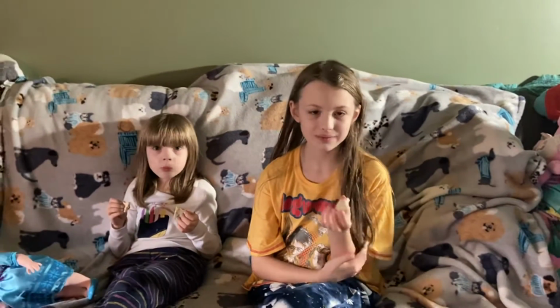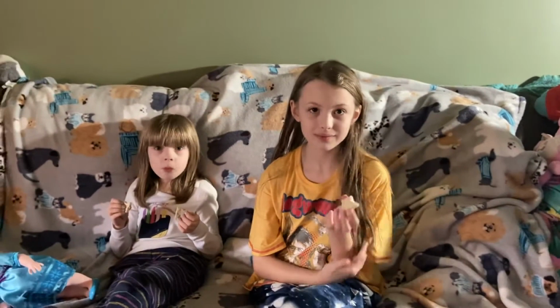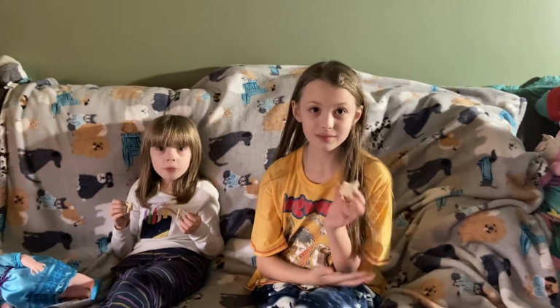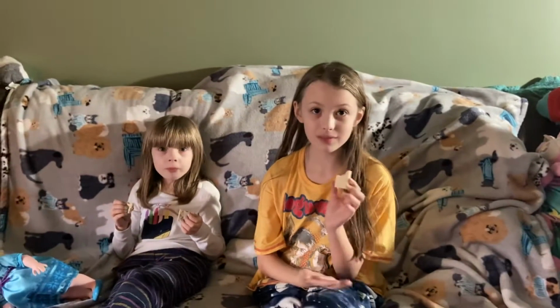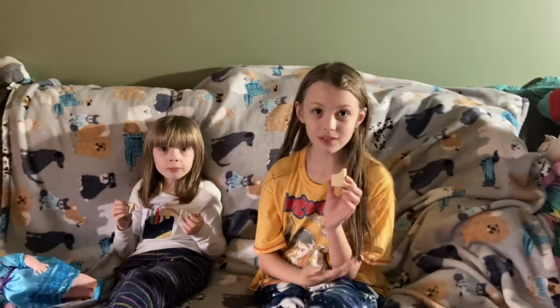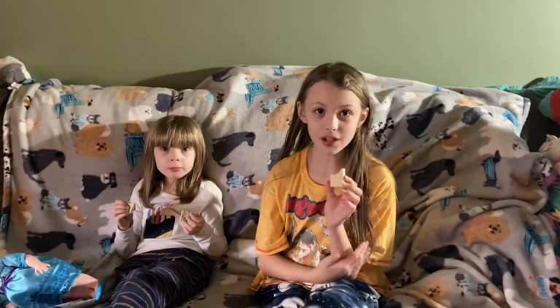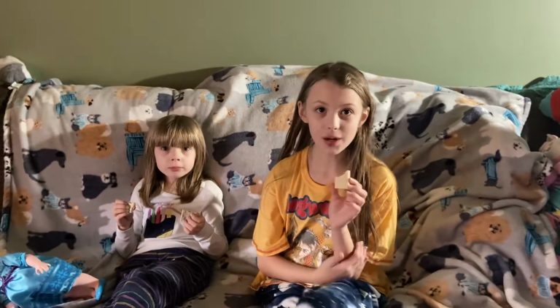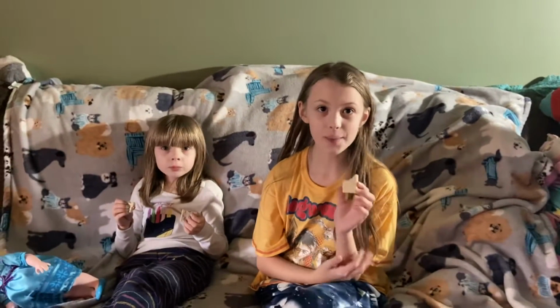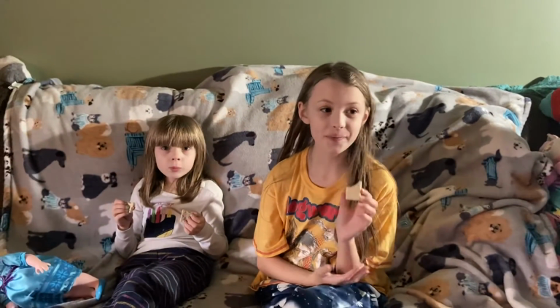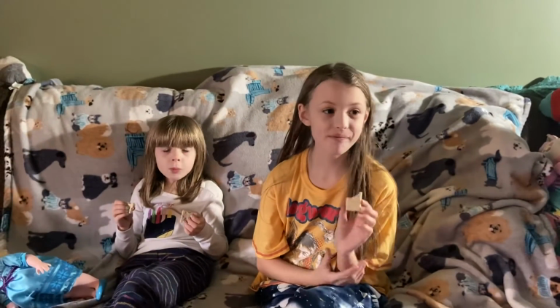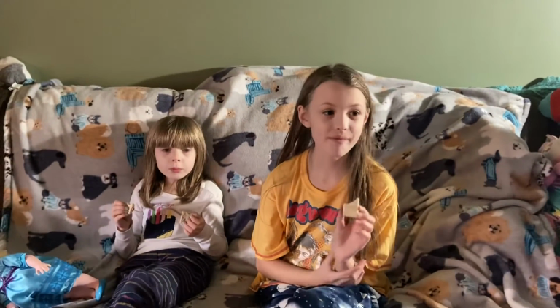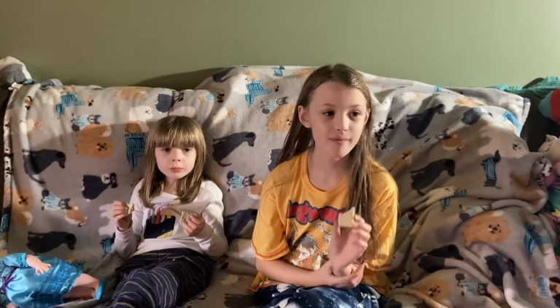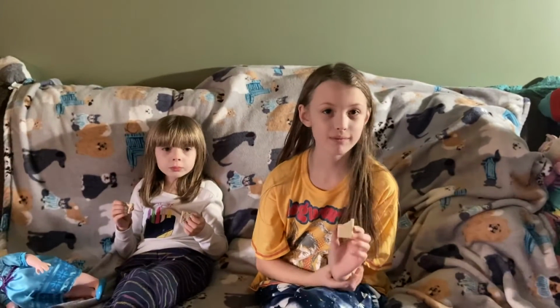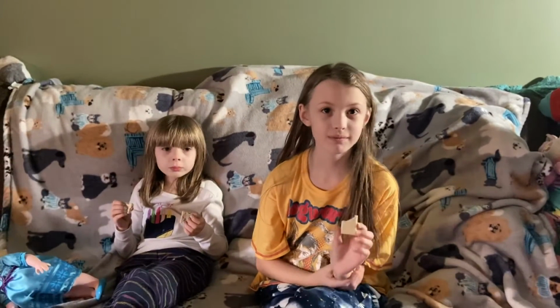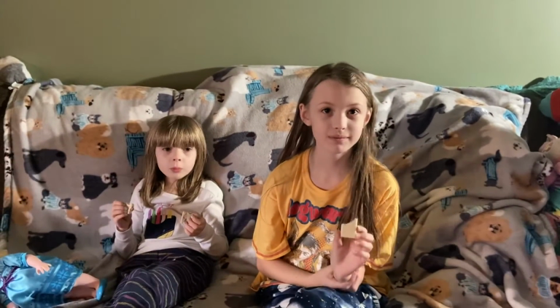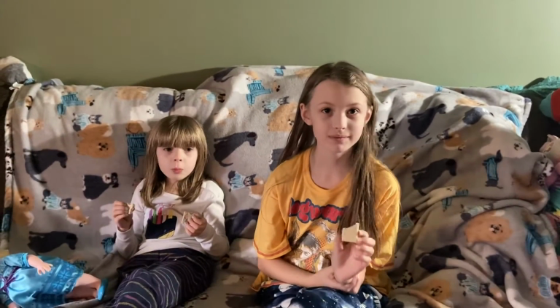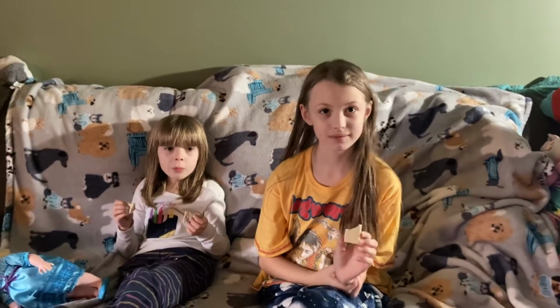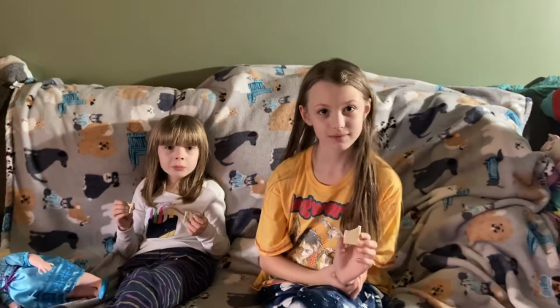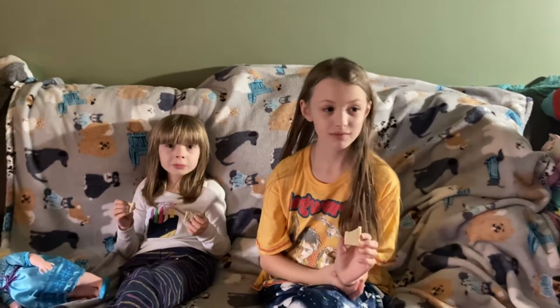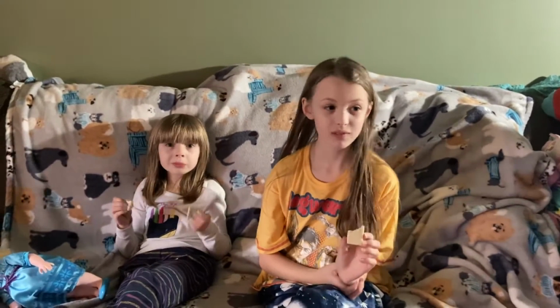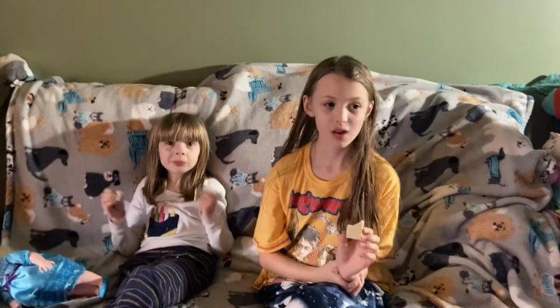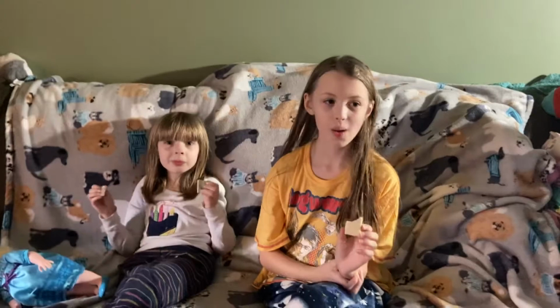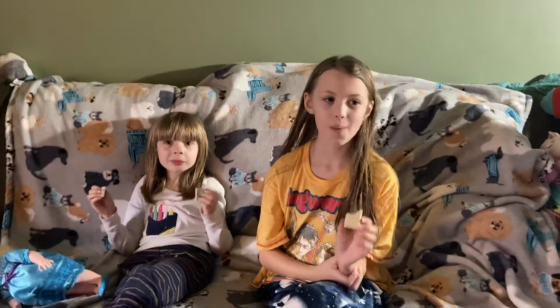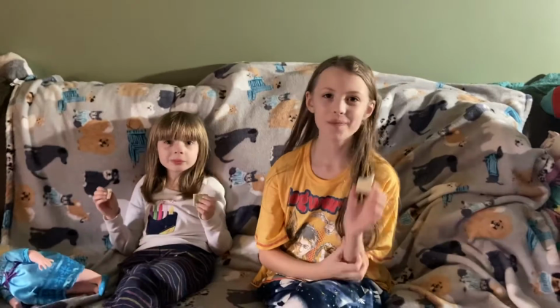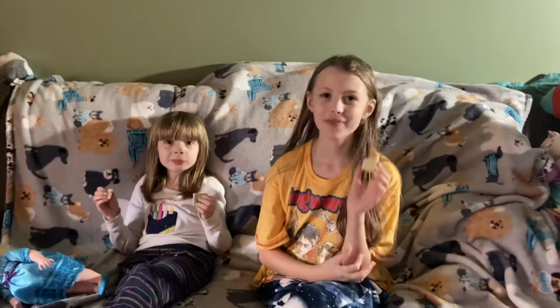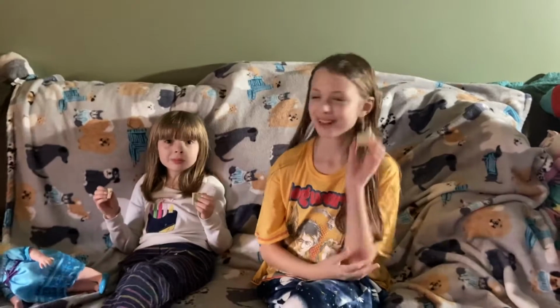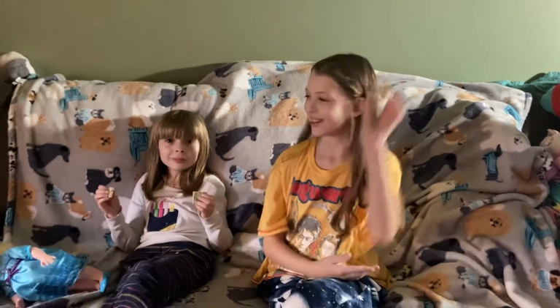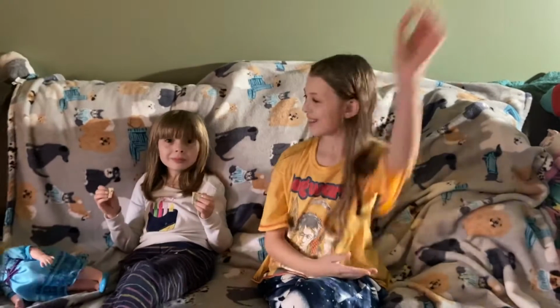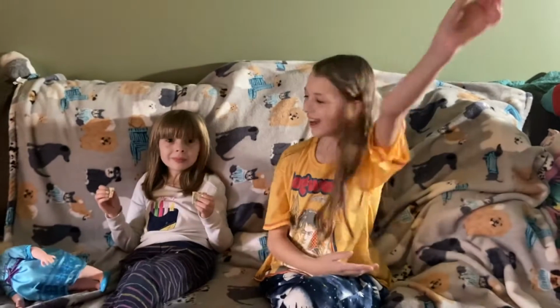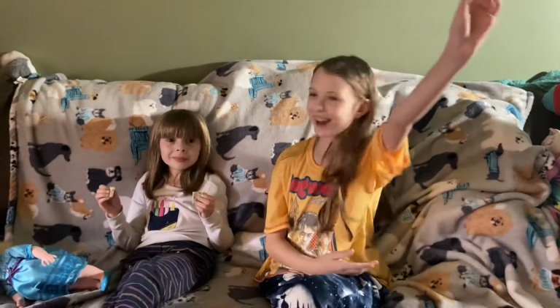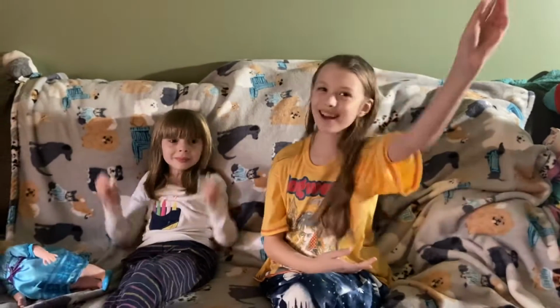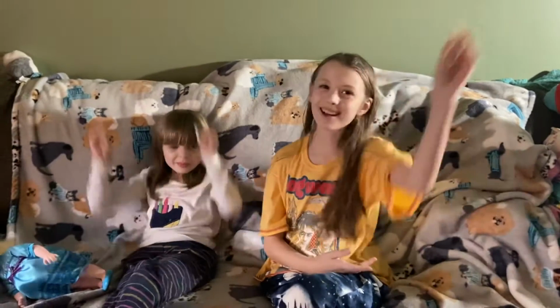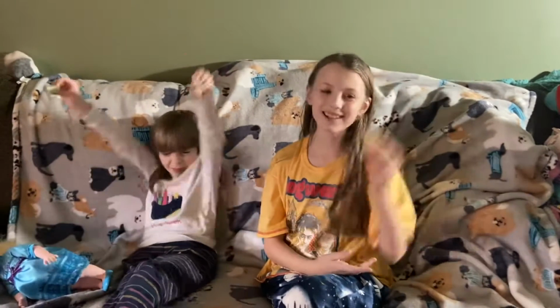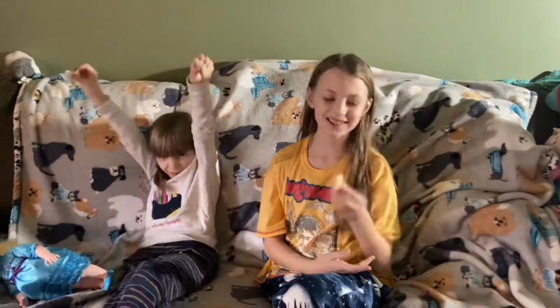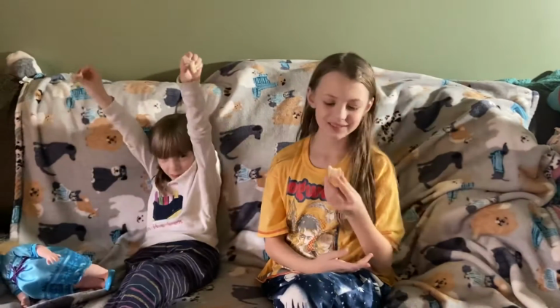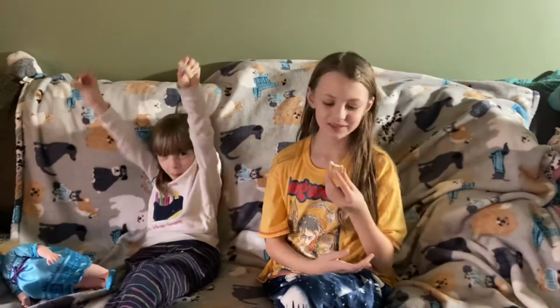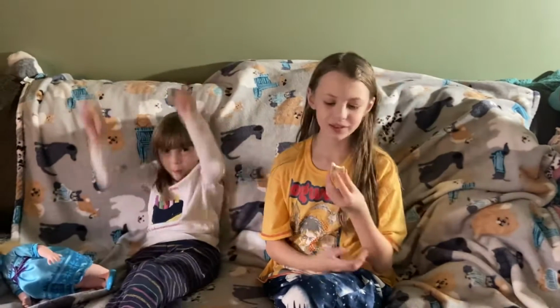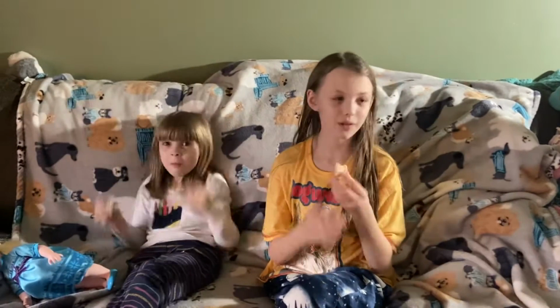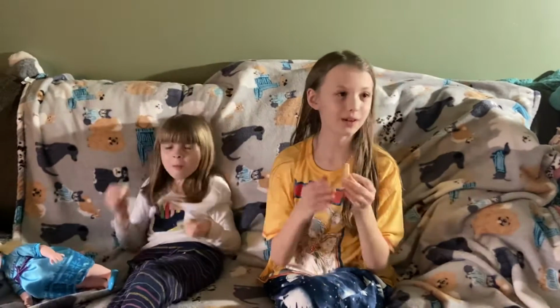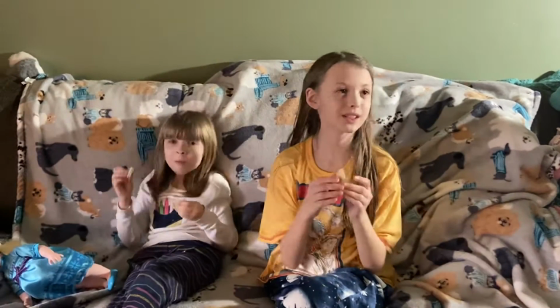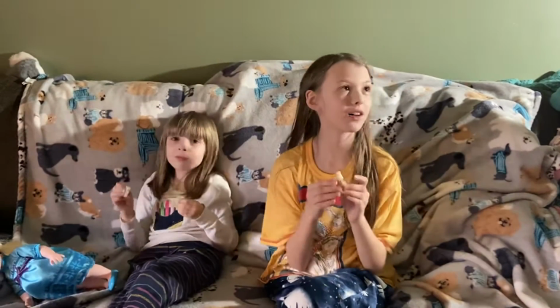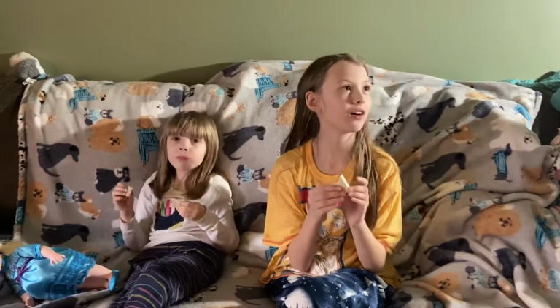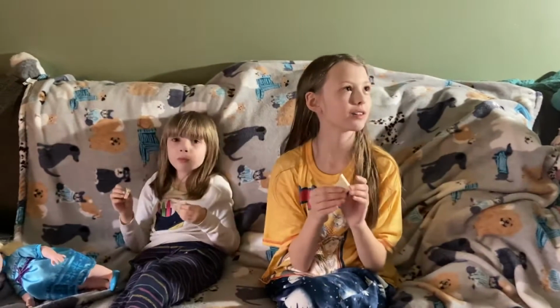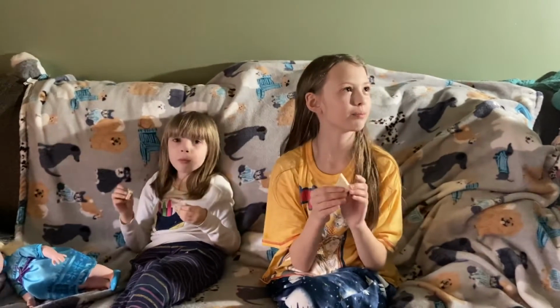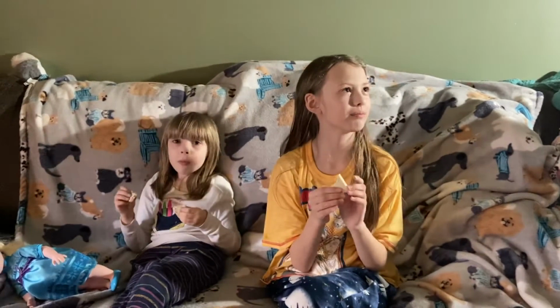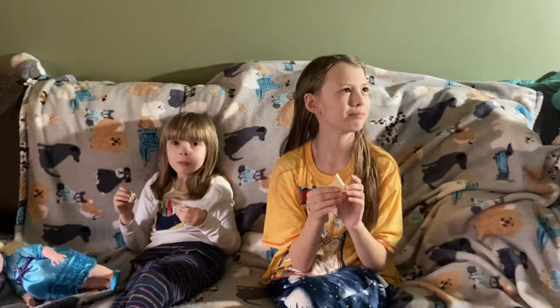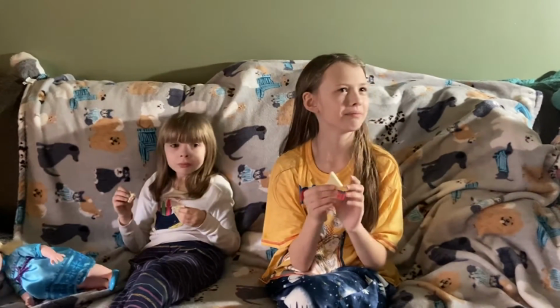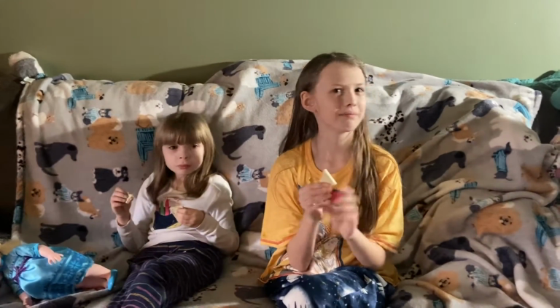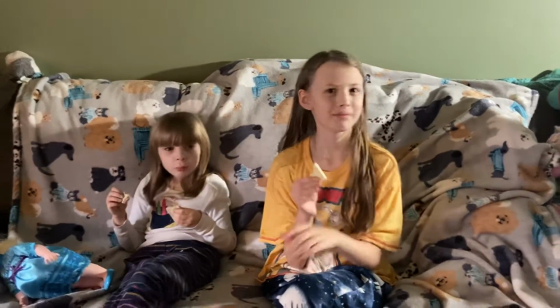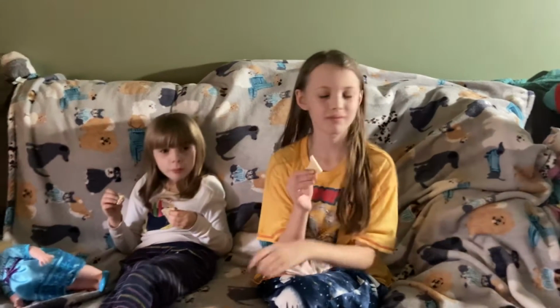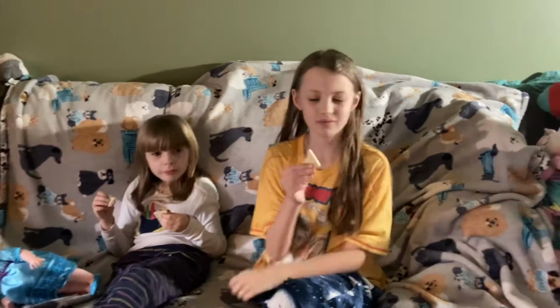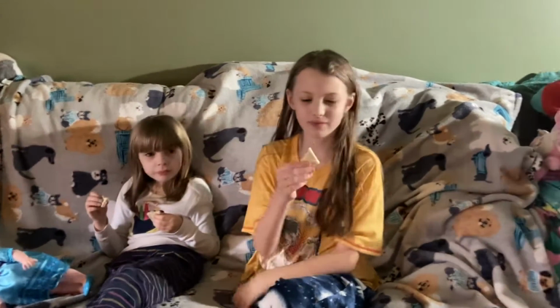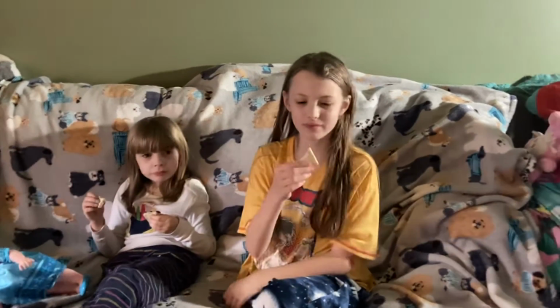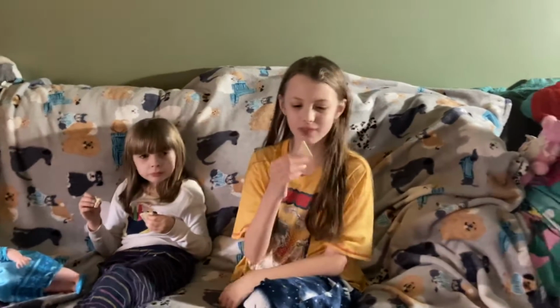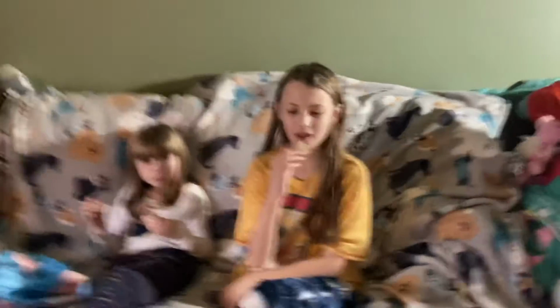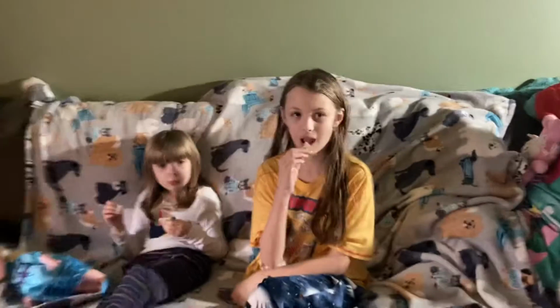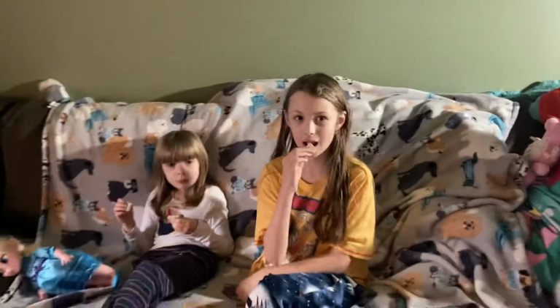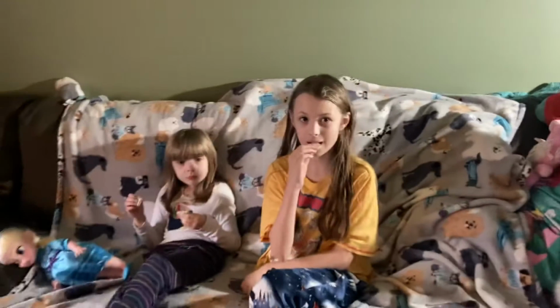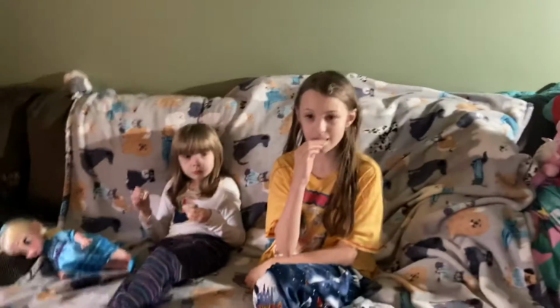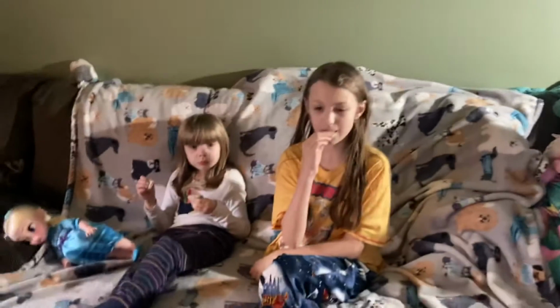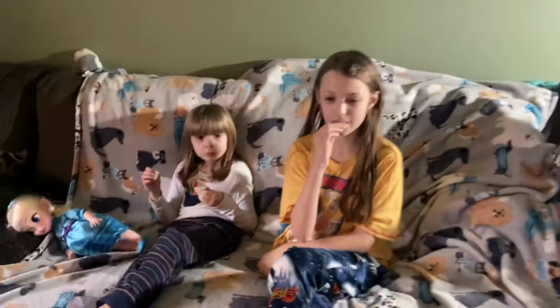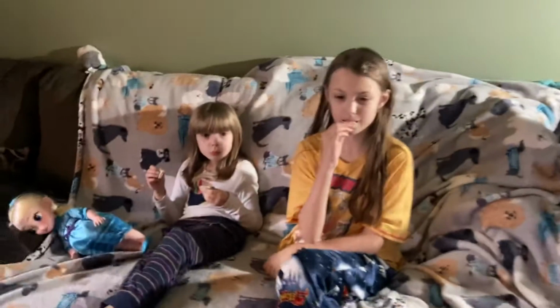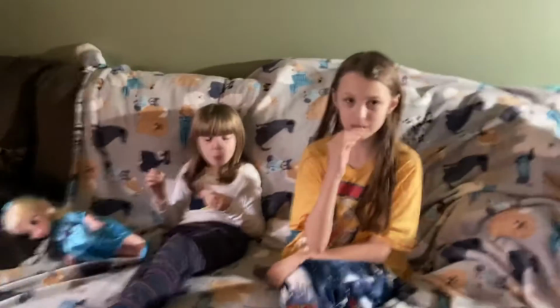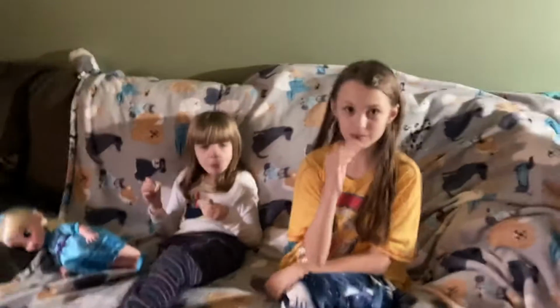Well, you both are correct! Yay! What's it called? I will go get the packaging, hold on.